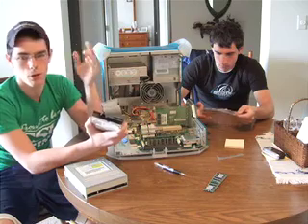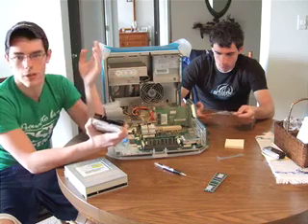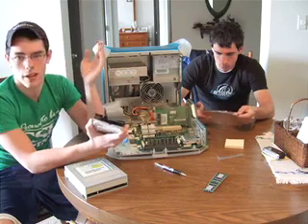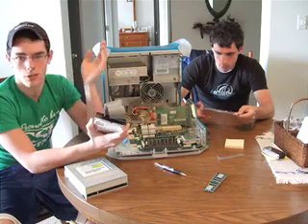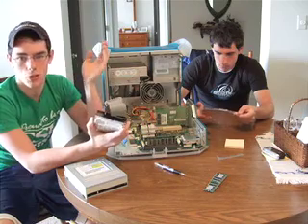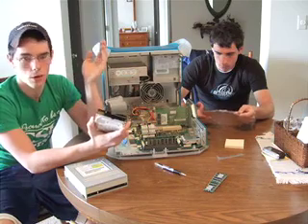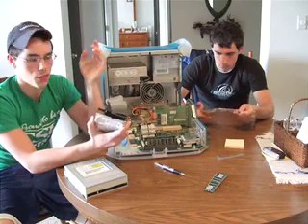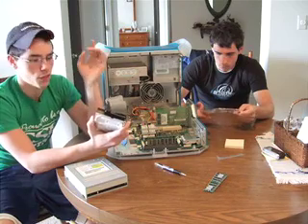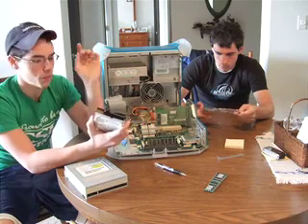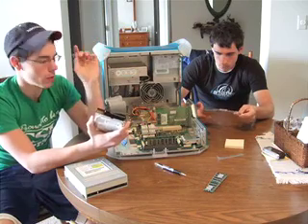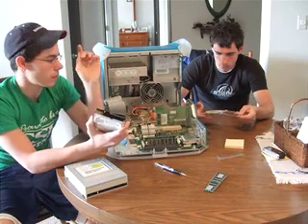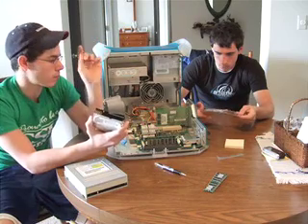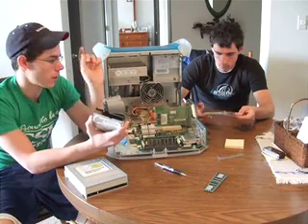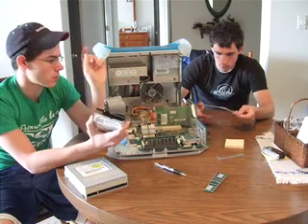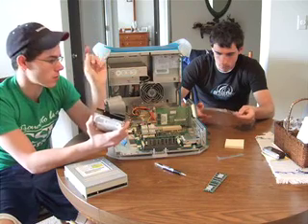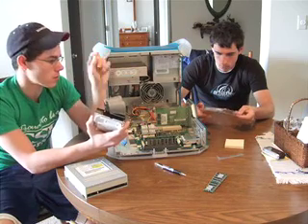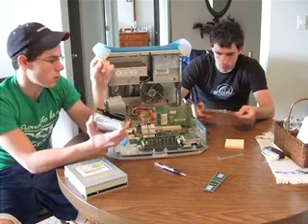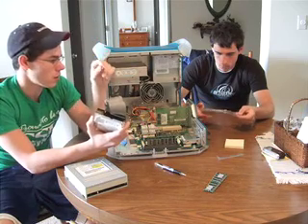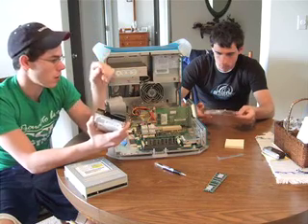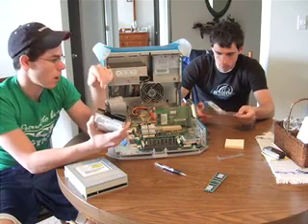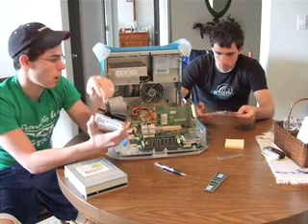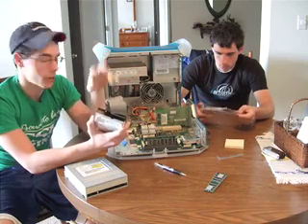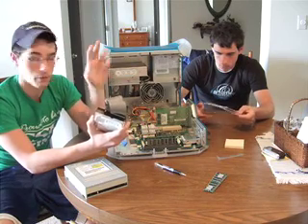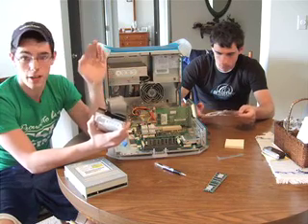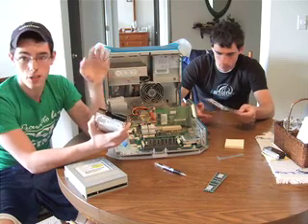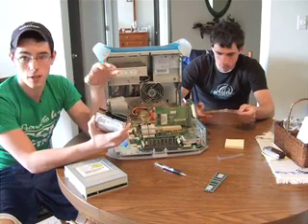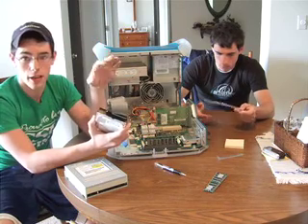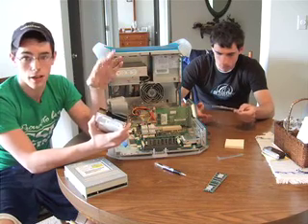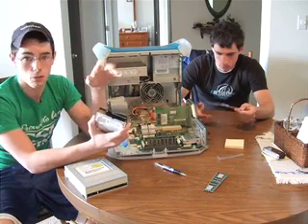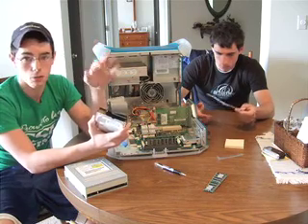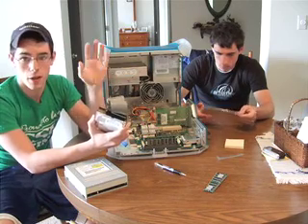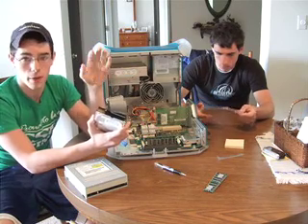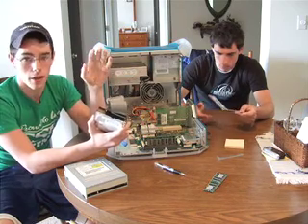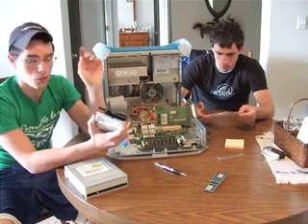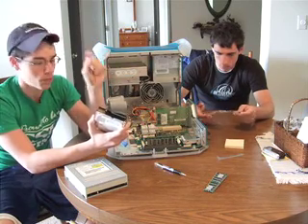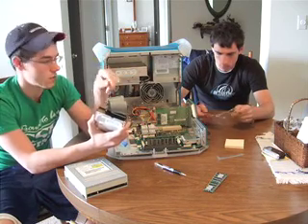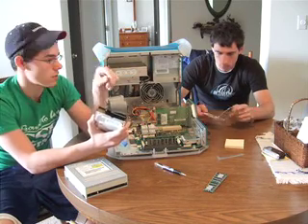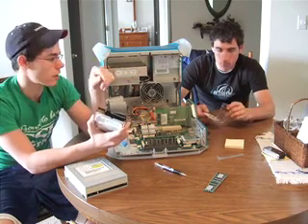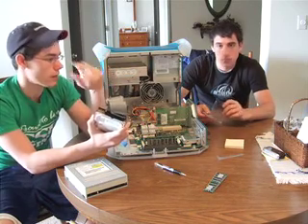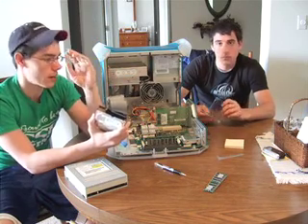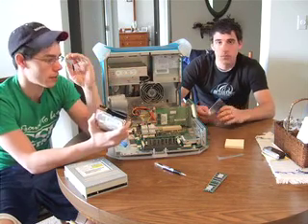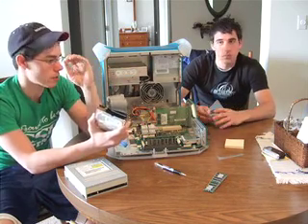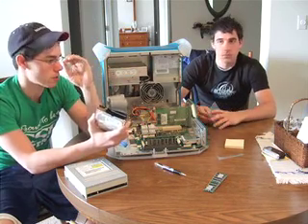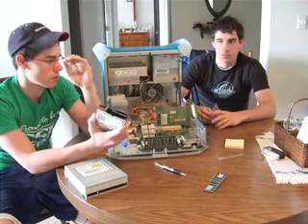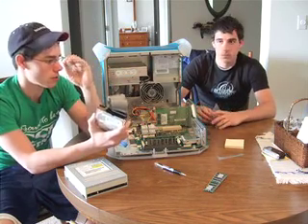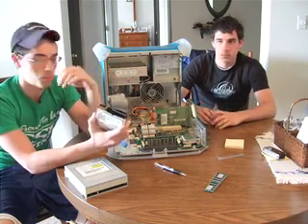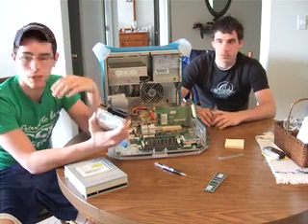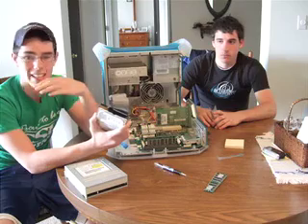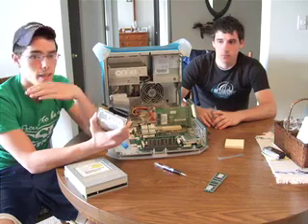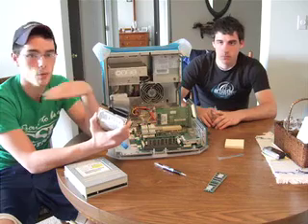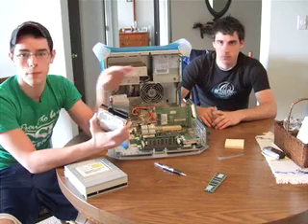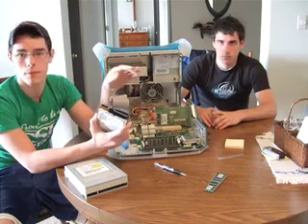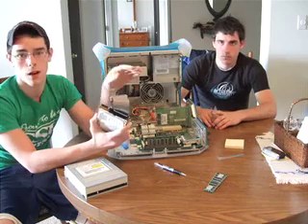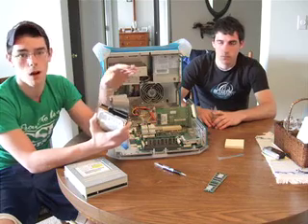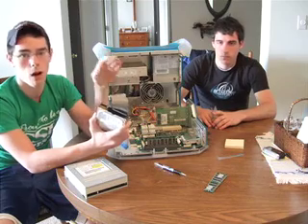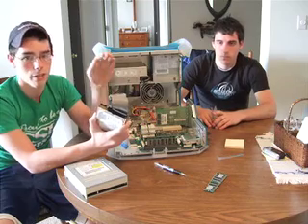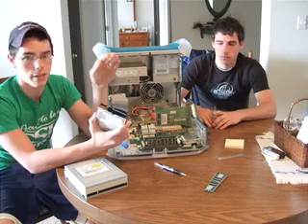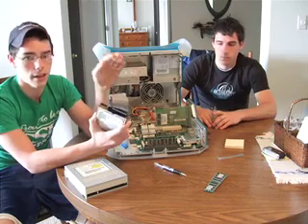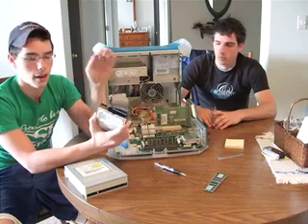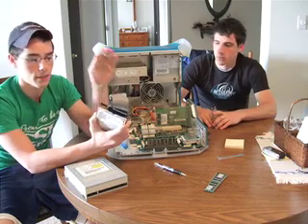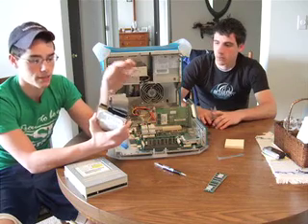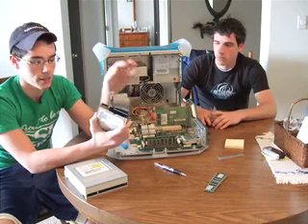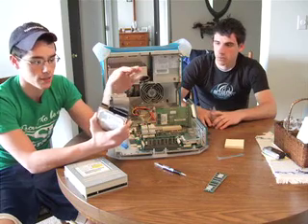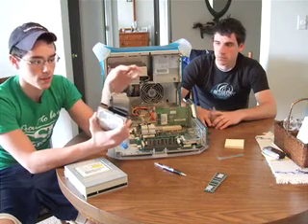You don't really have to do anything but press 'erase all data,' type it in, press Enter, and it just completely wipes out all the data on the disk.